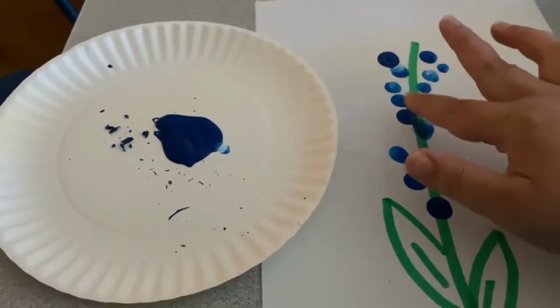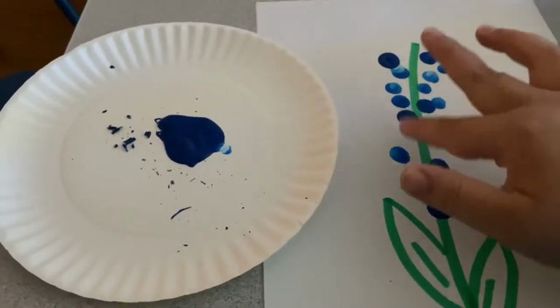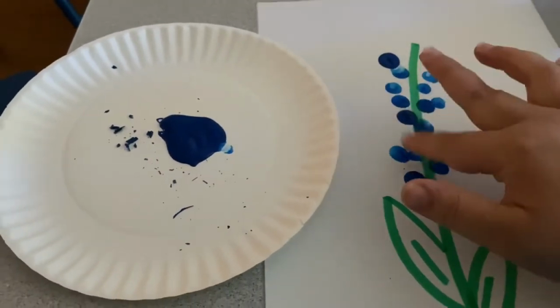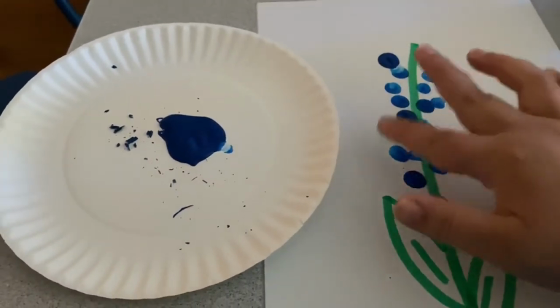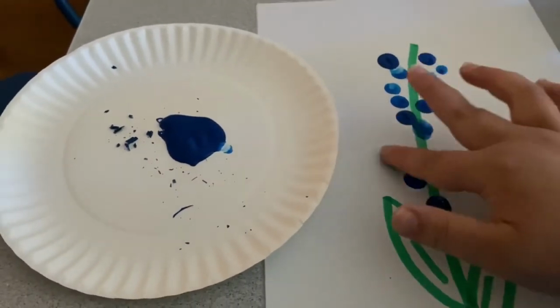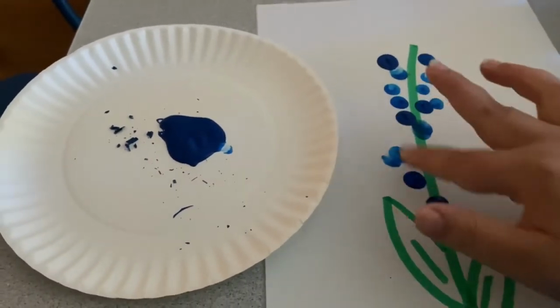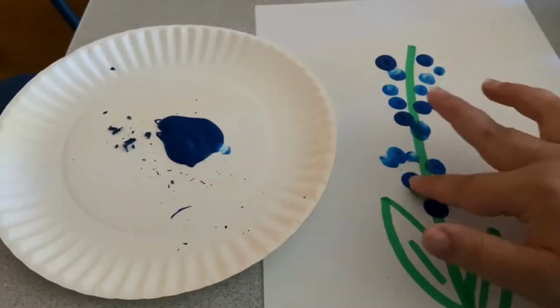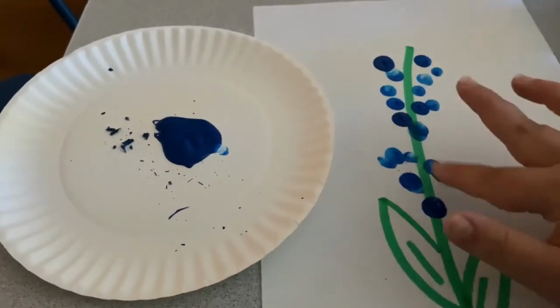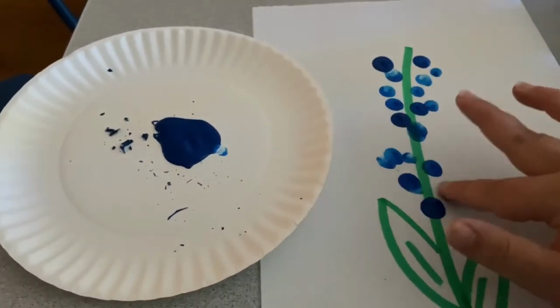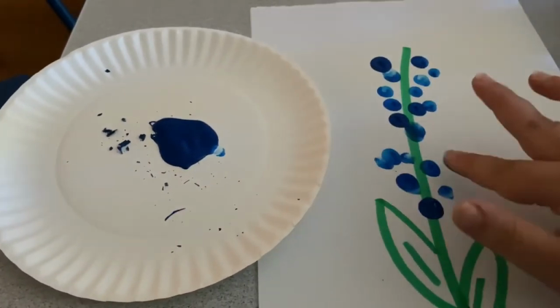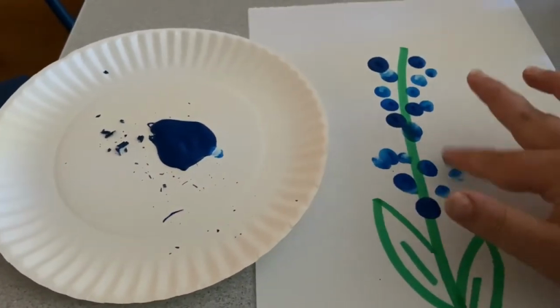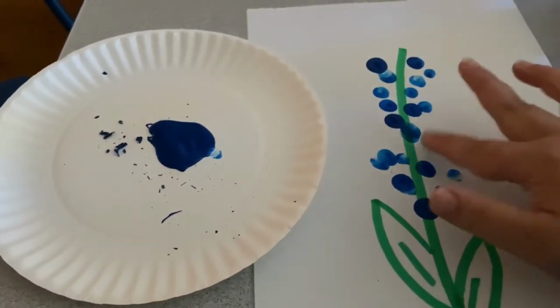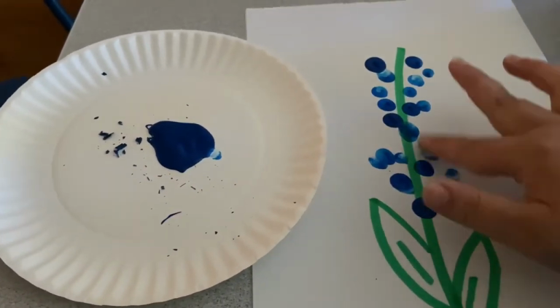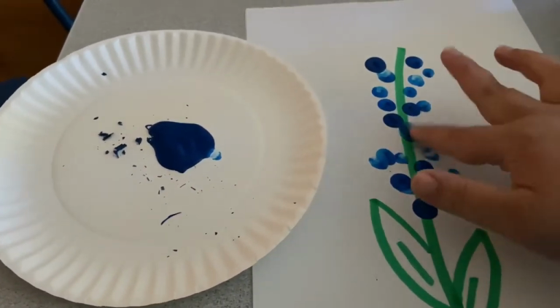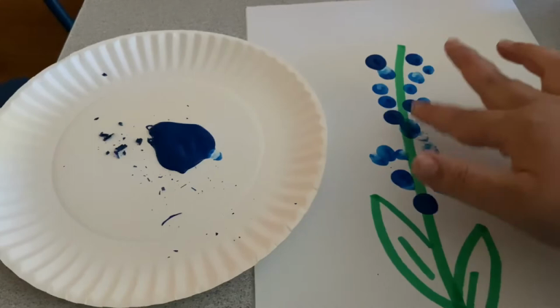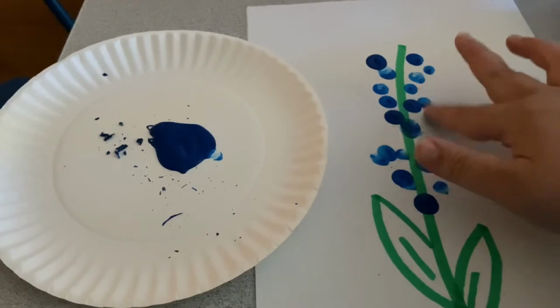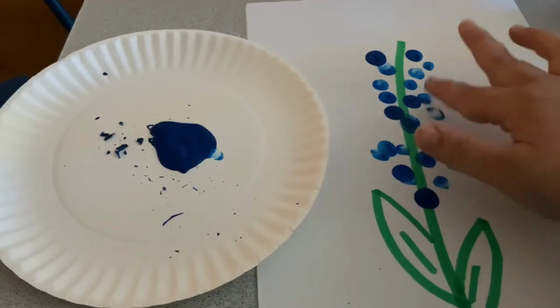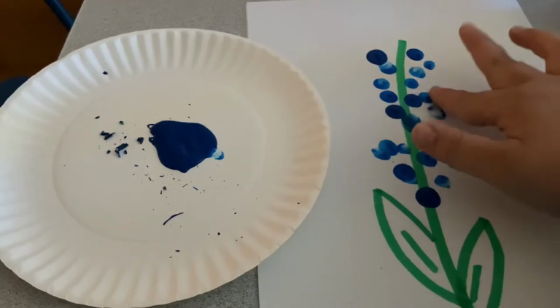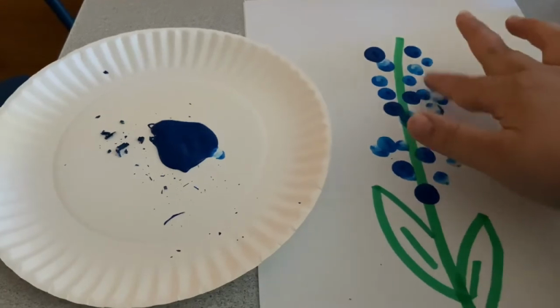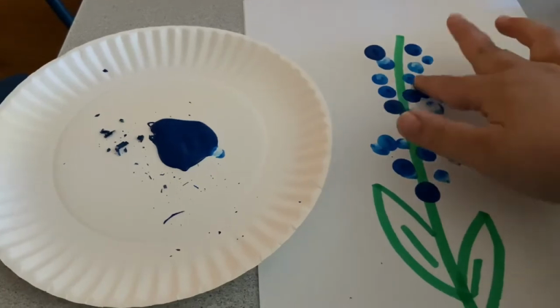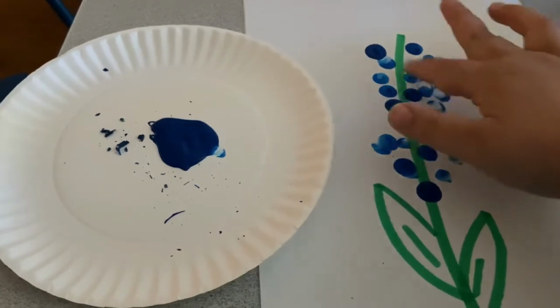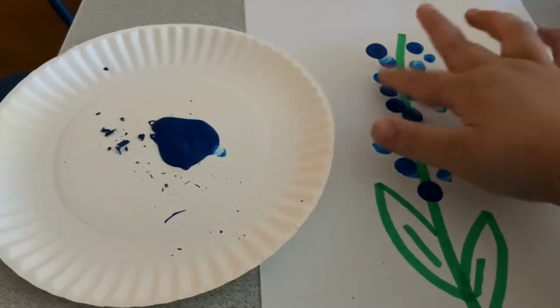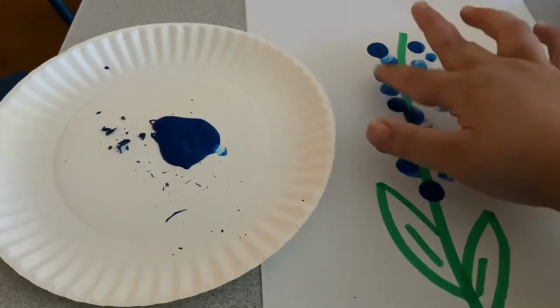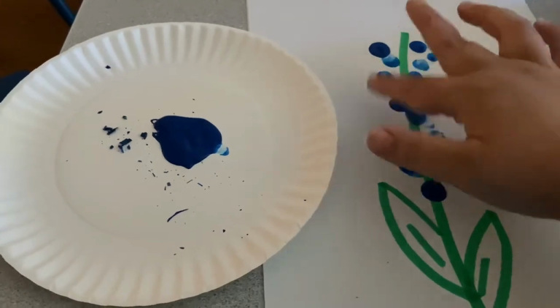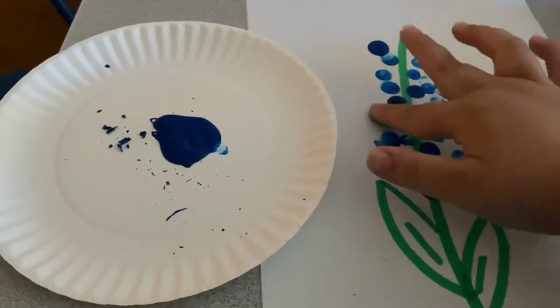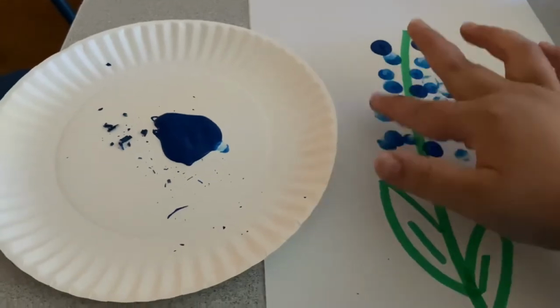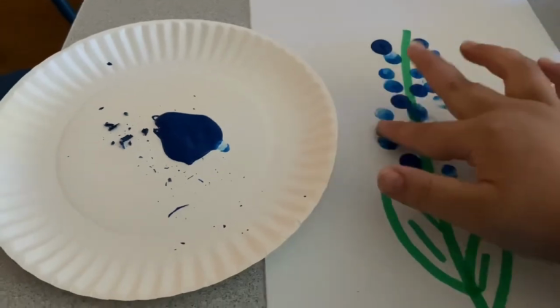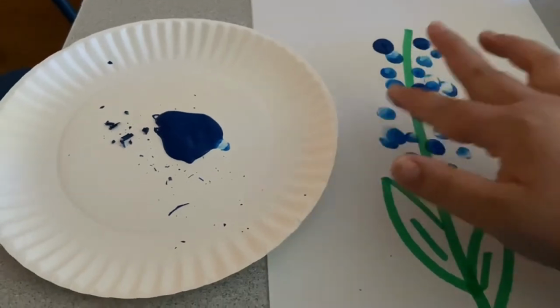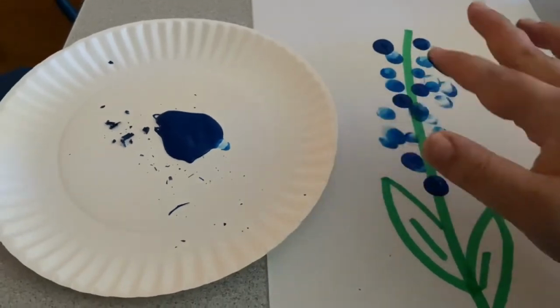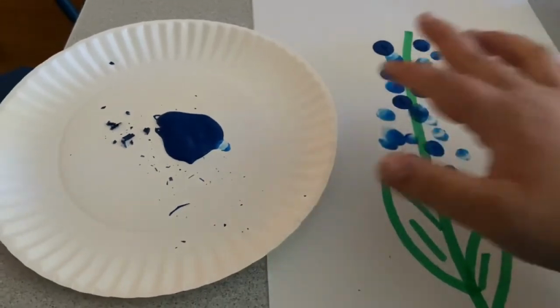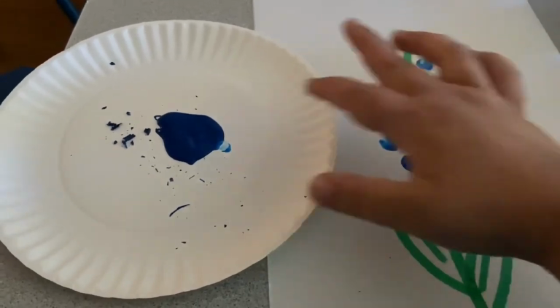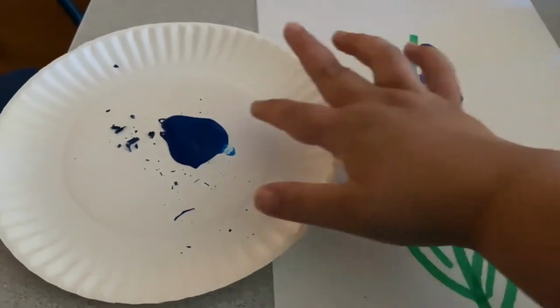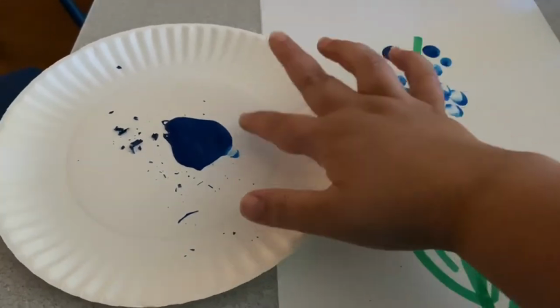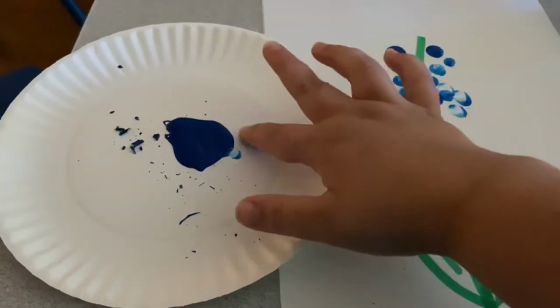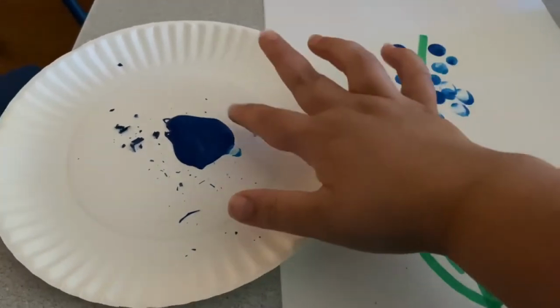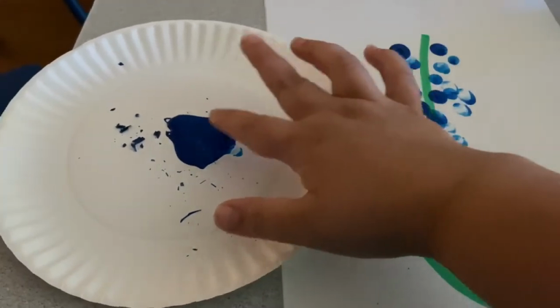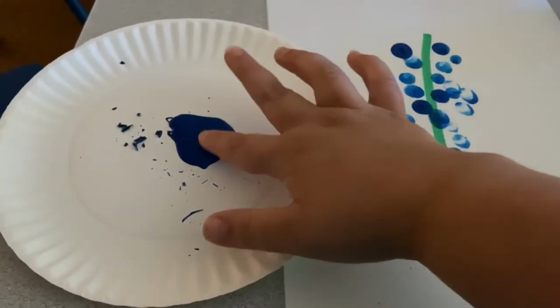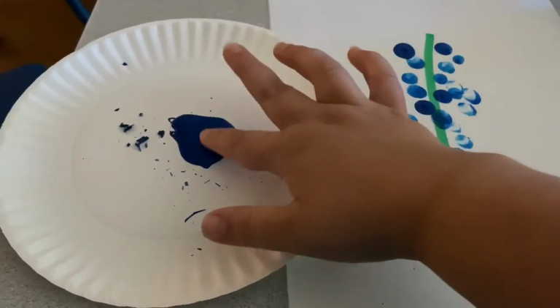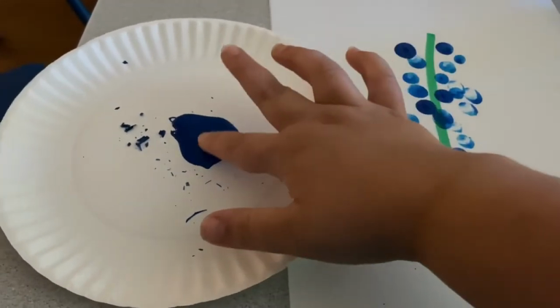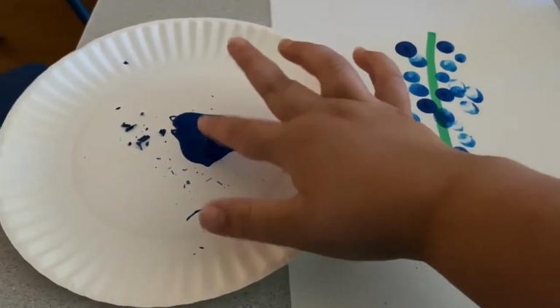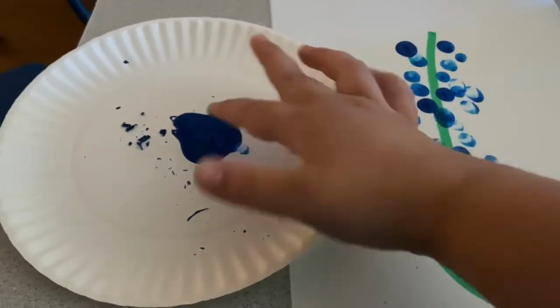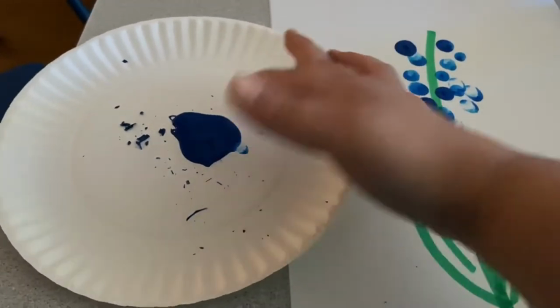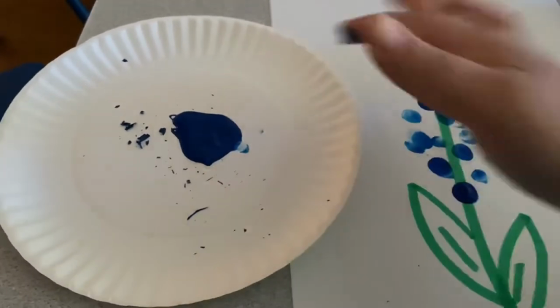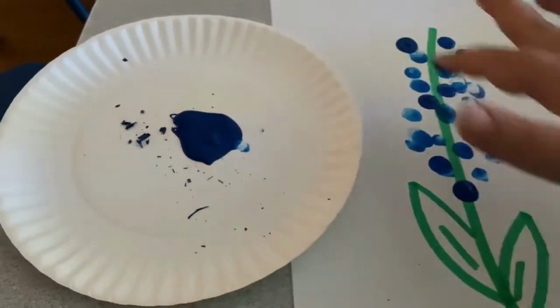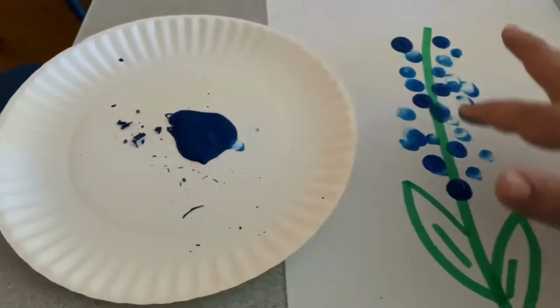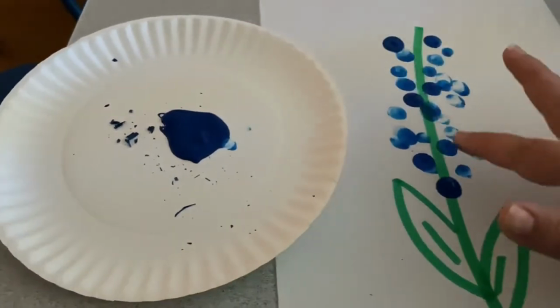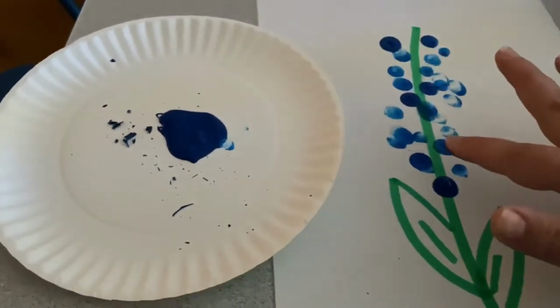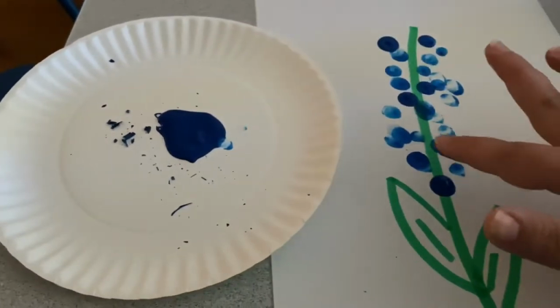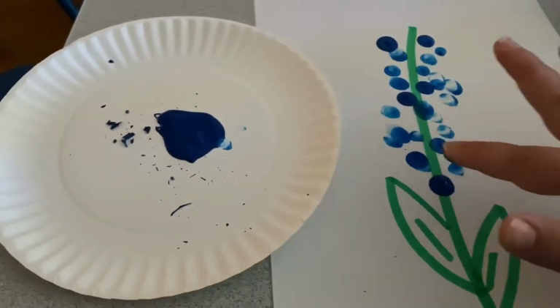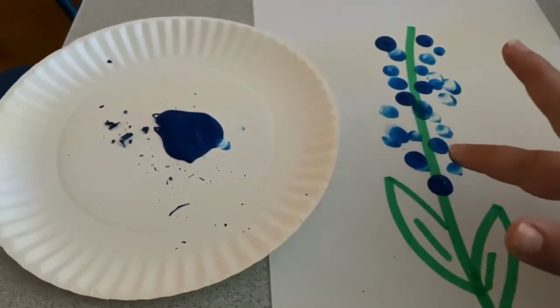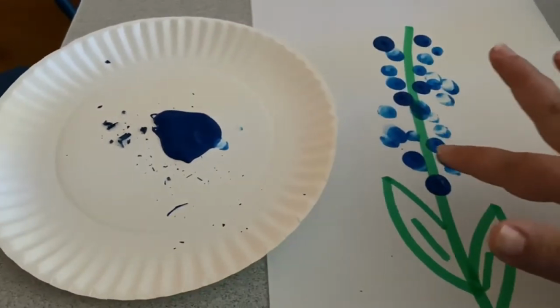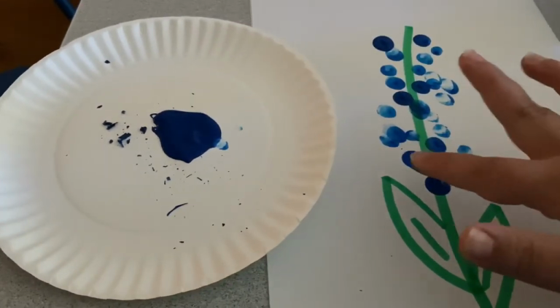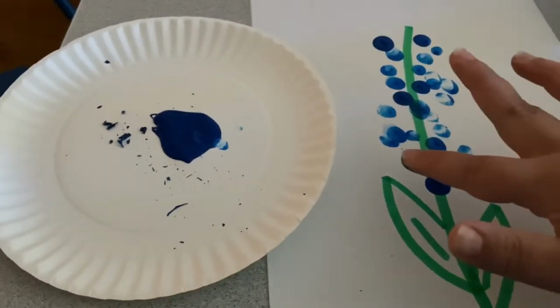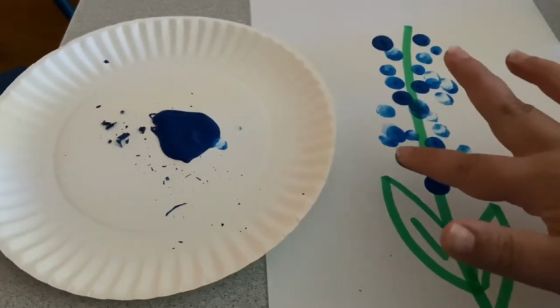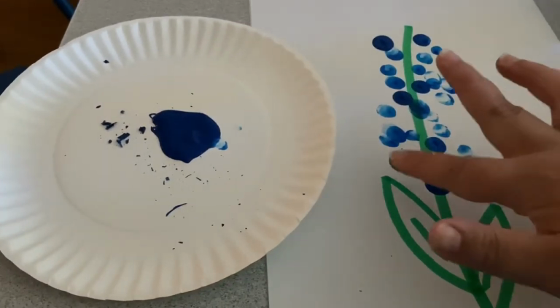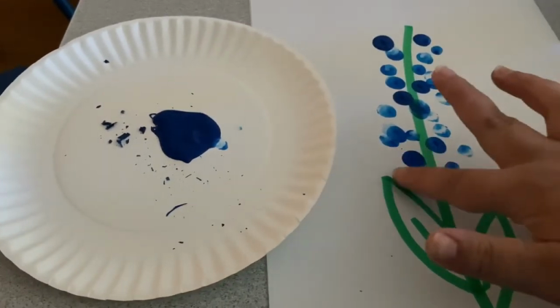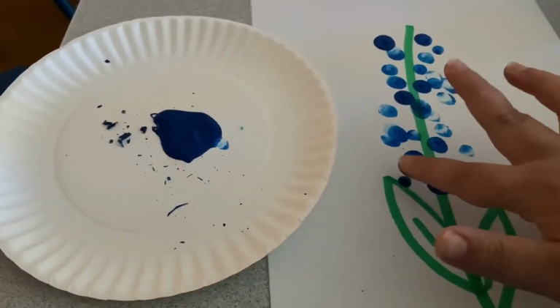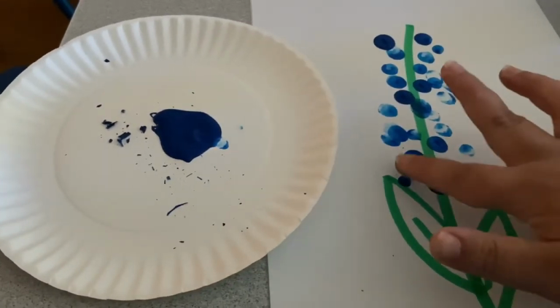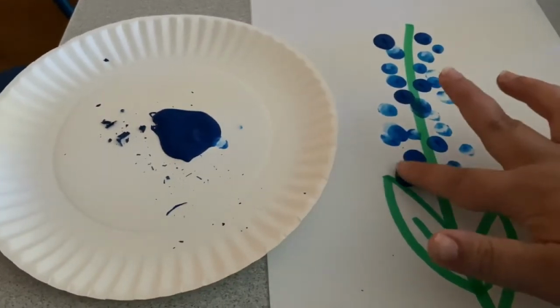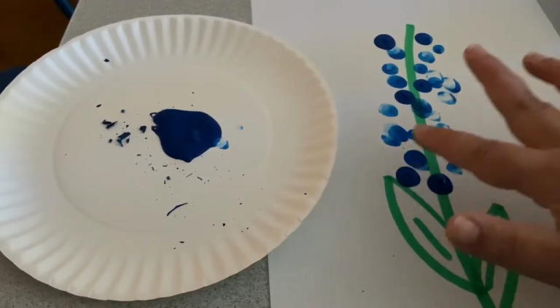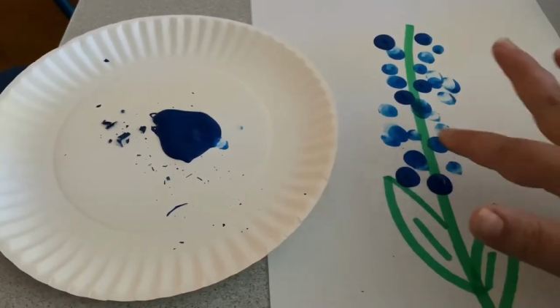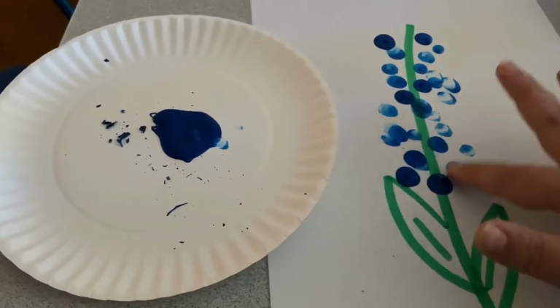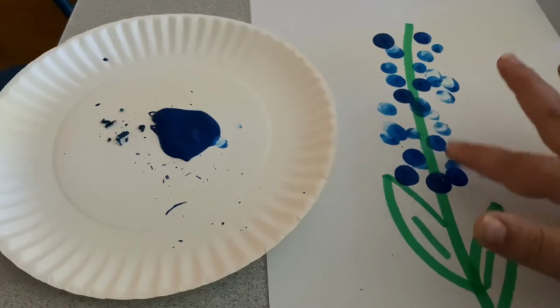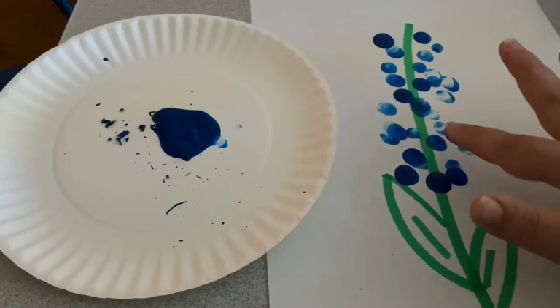This bluebell is so pretty with the blue petals all over. I hope you guys have so much fun making this. Bye!